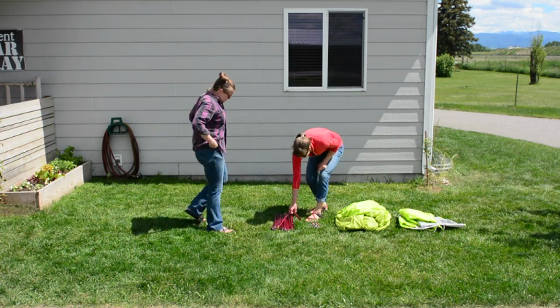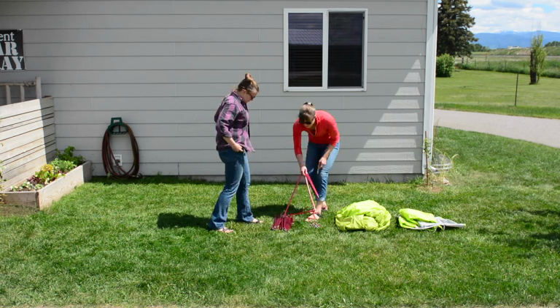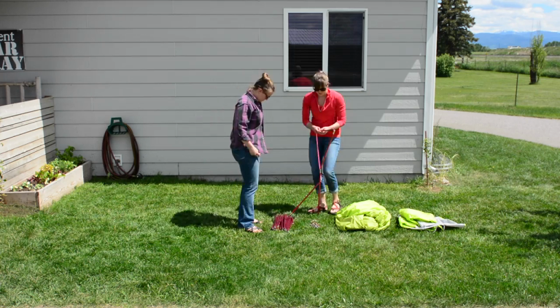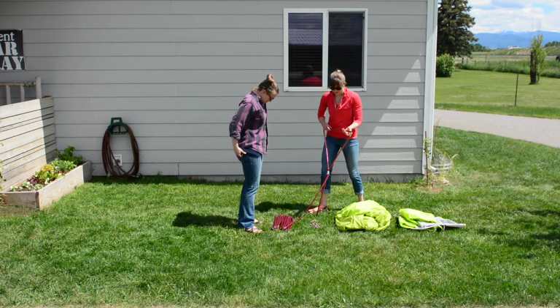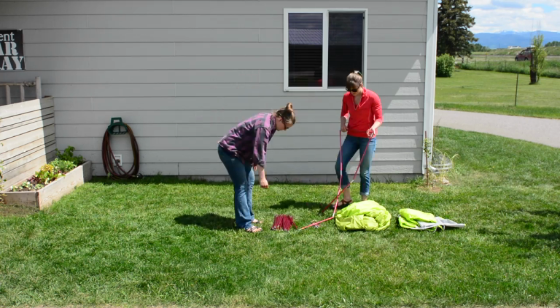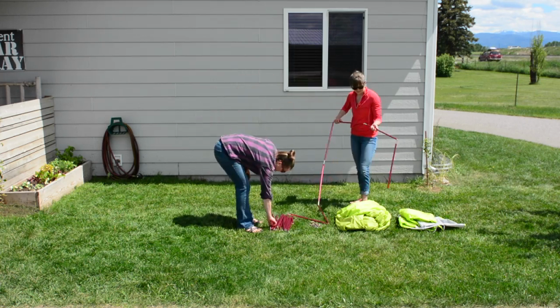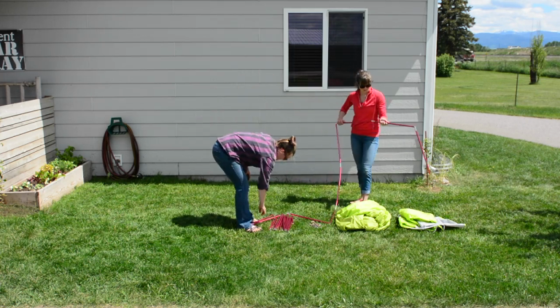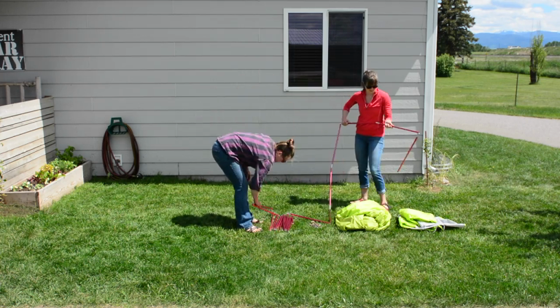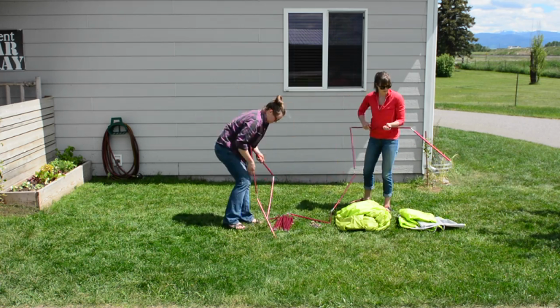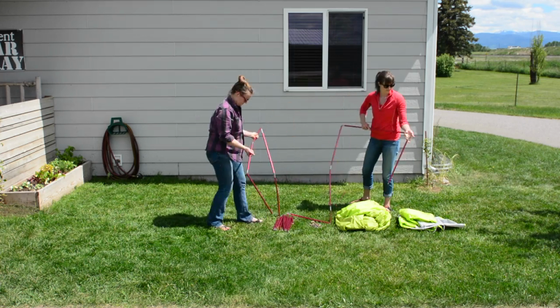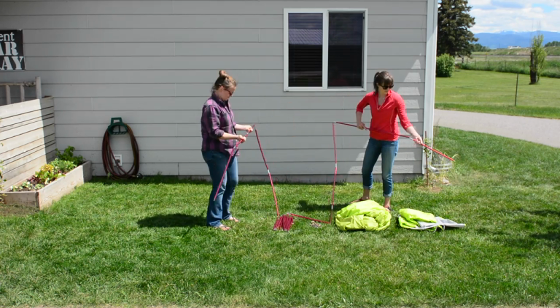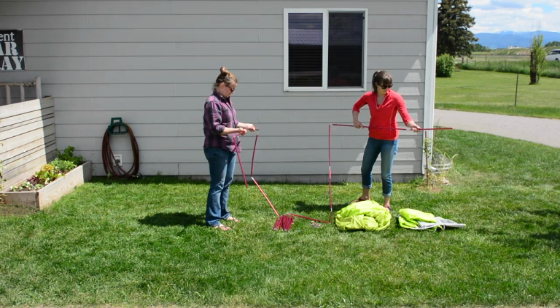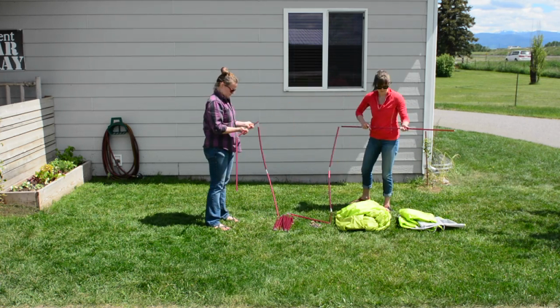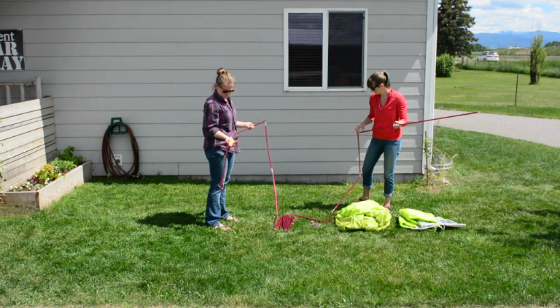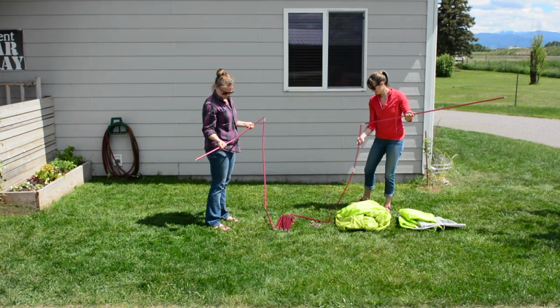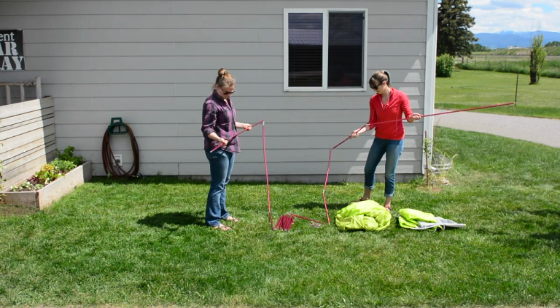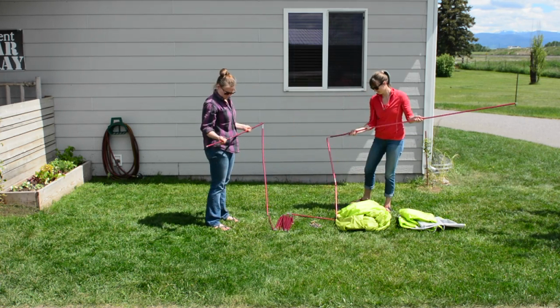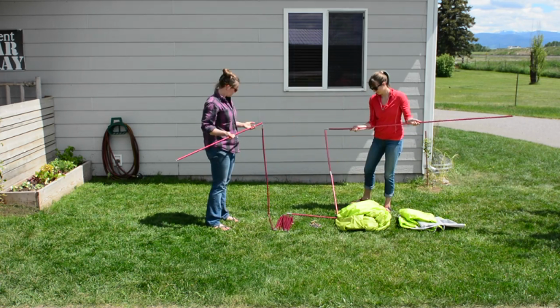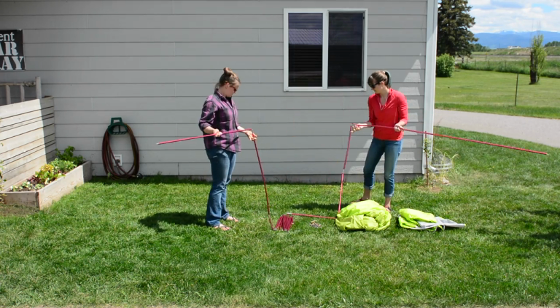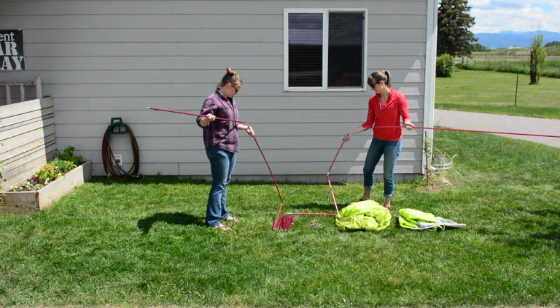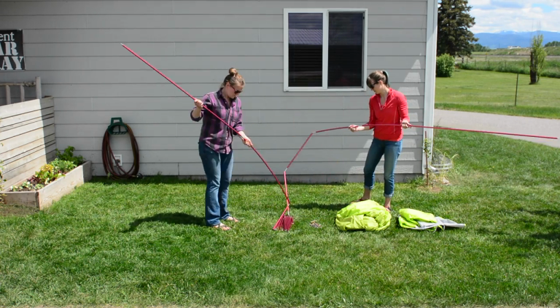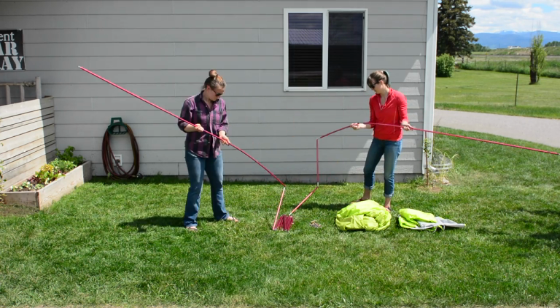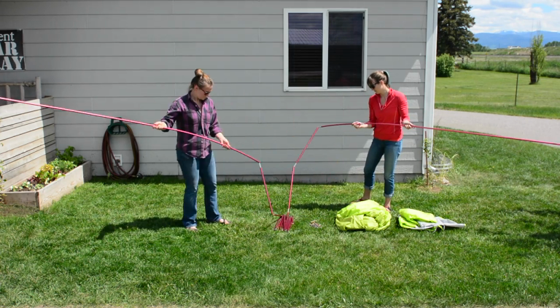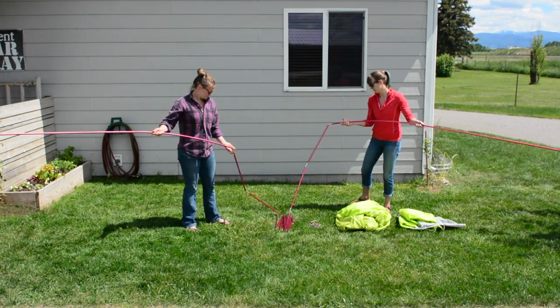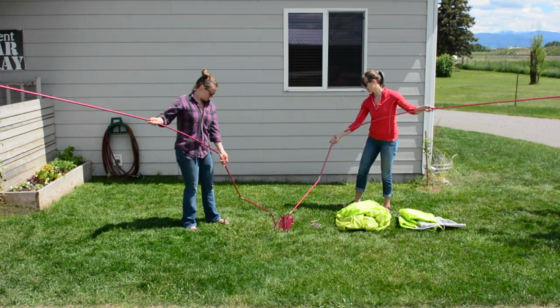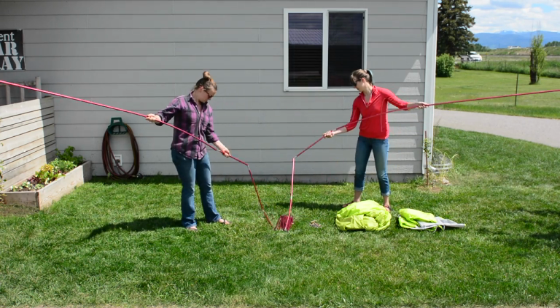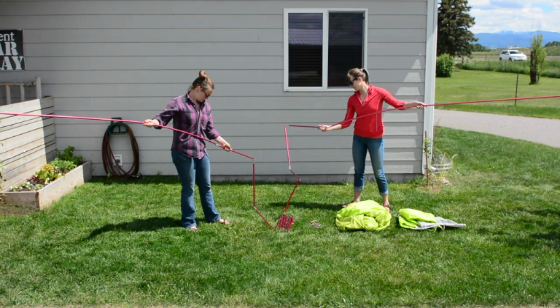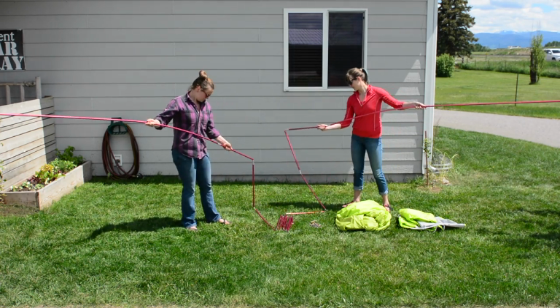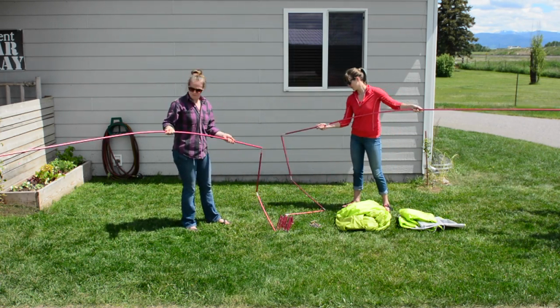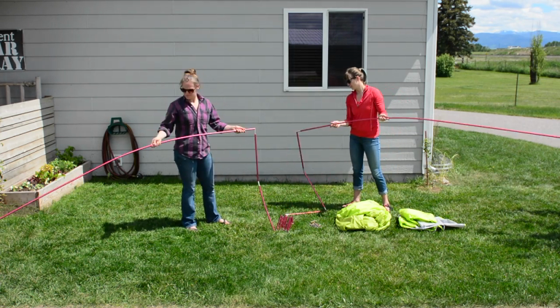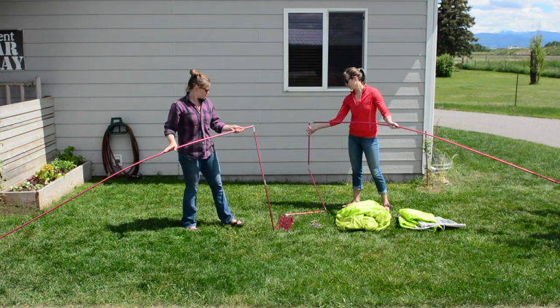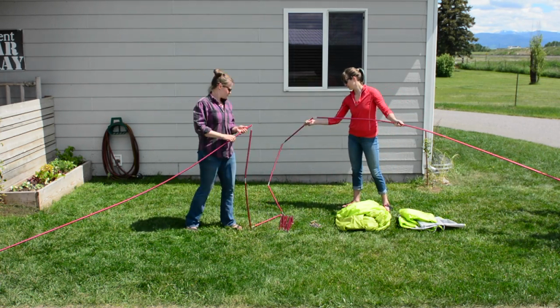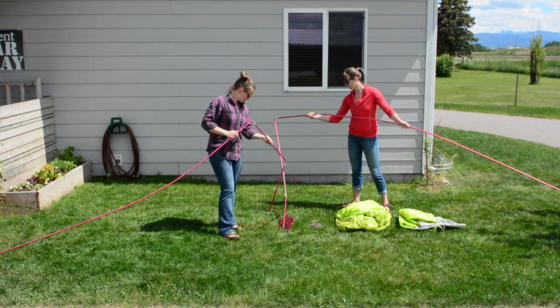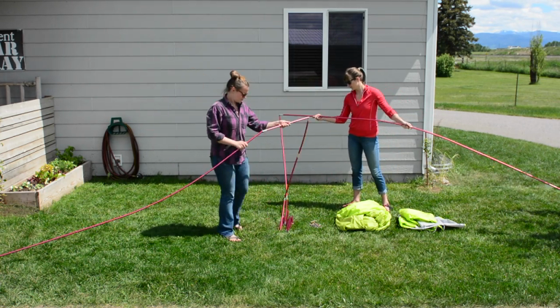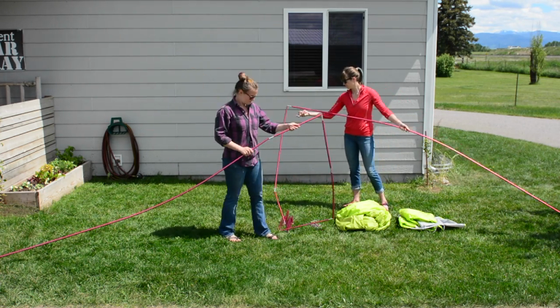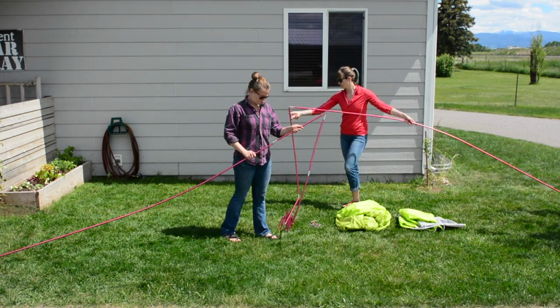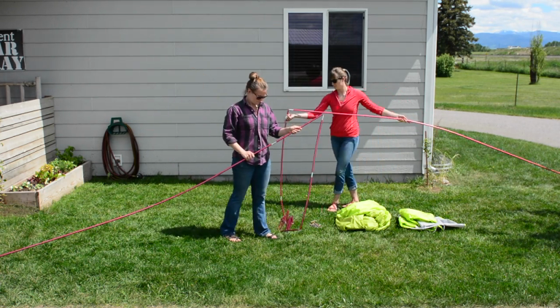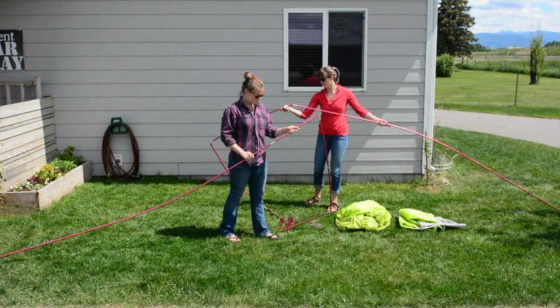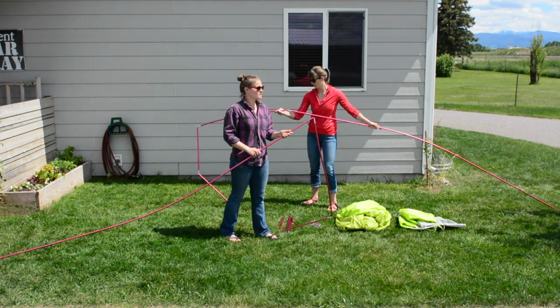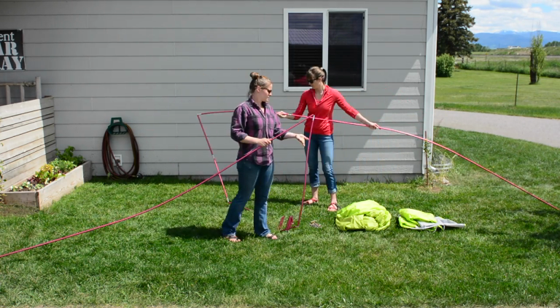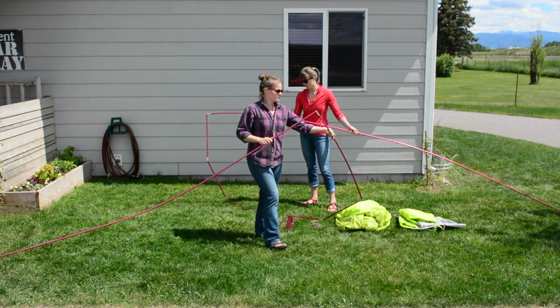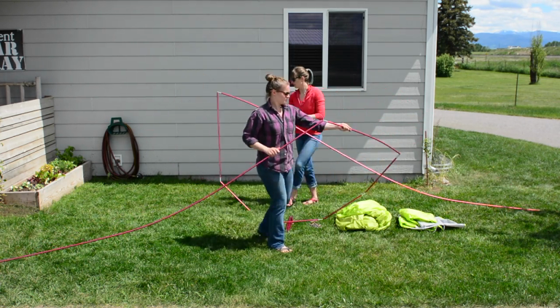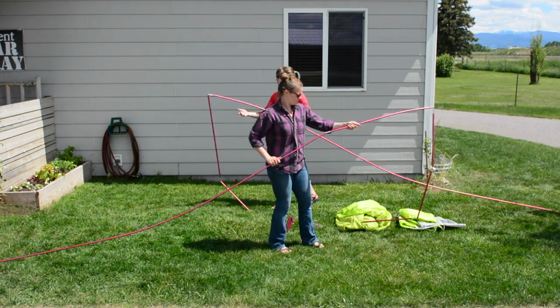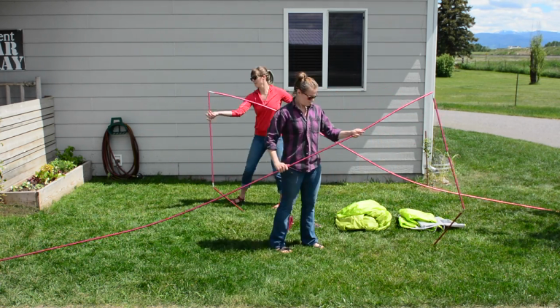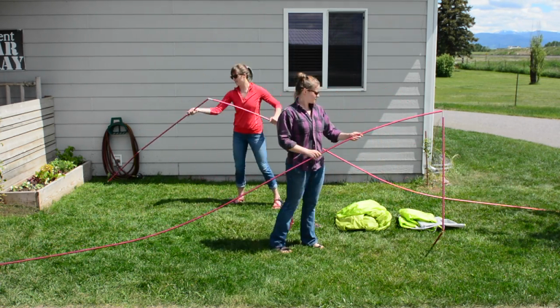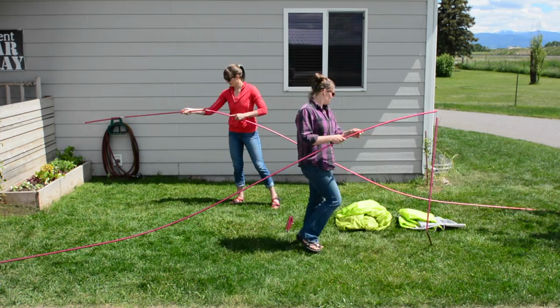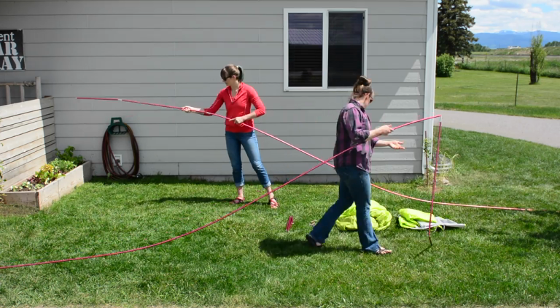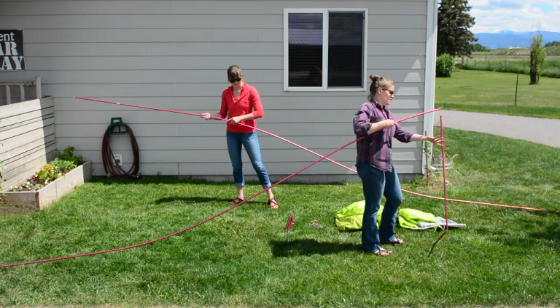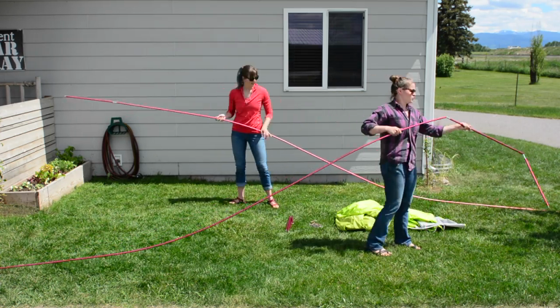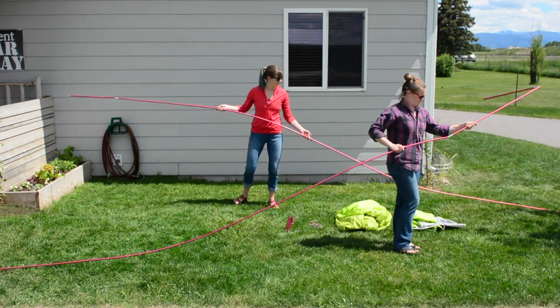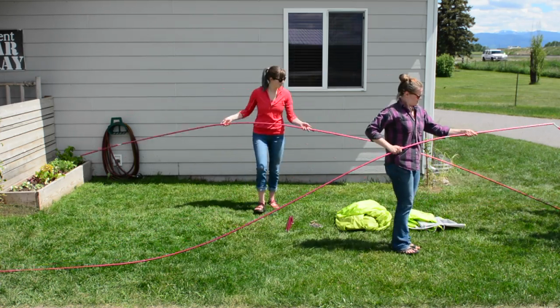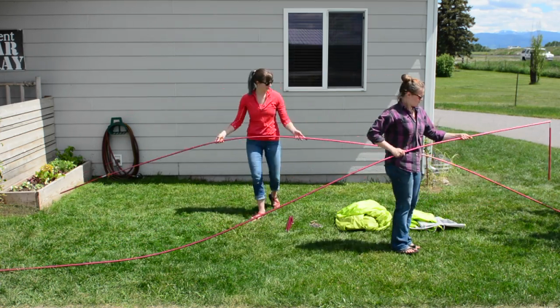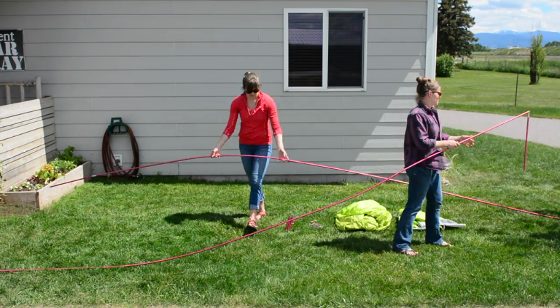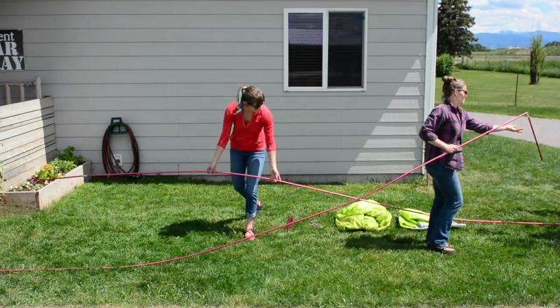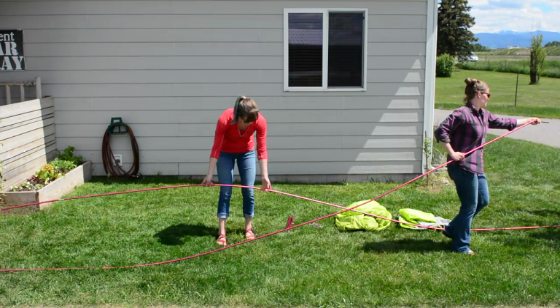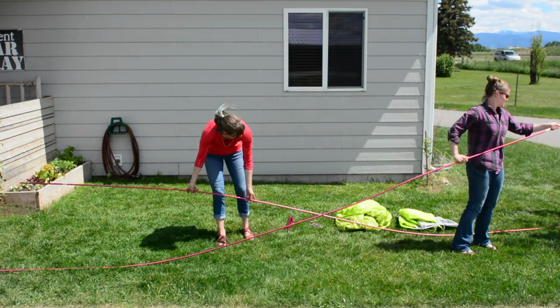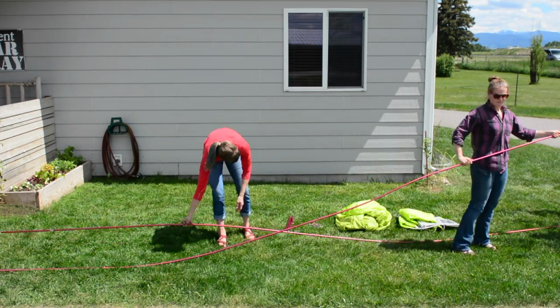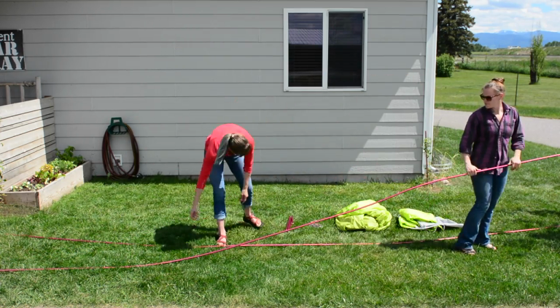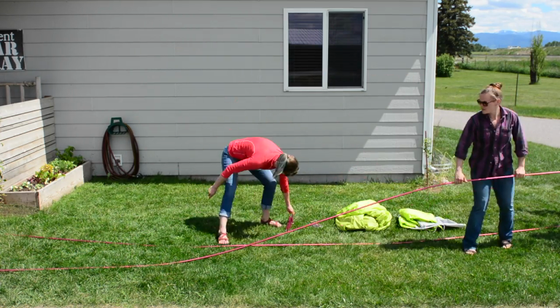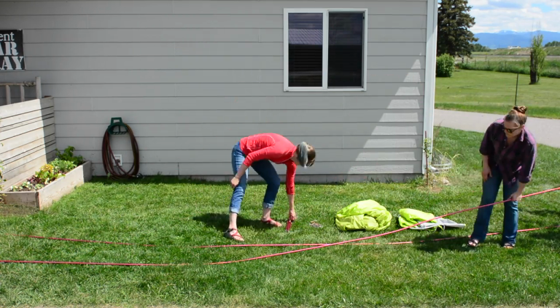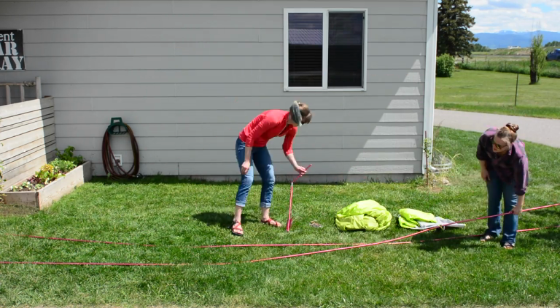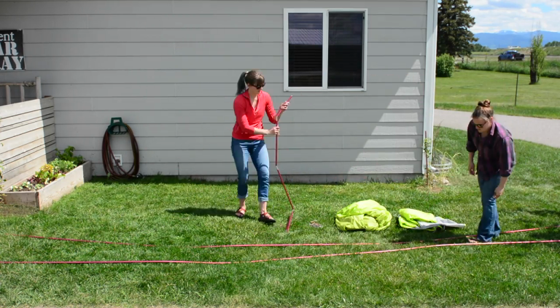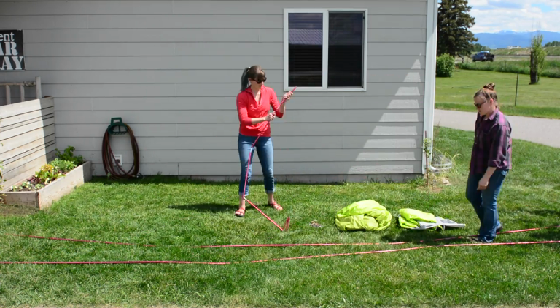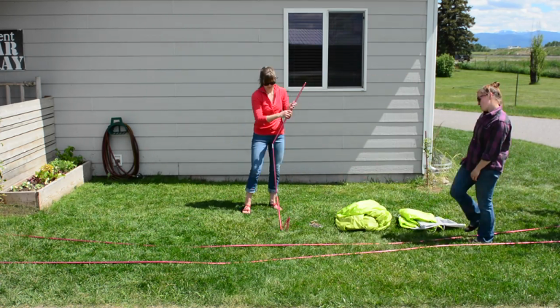Assemble the three poles provided: two large body poles of the same length, and one shorter pole that will be used with the rainfly.